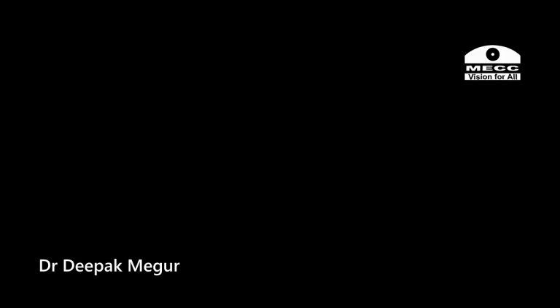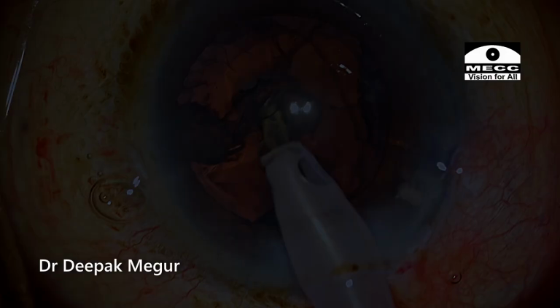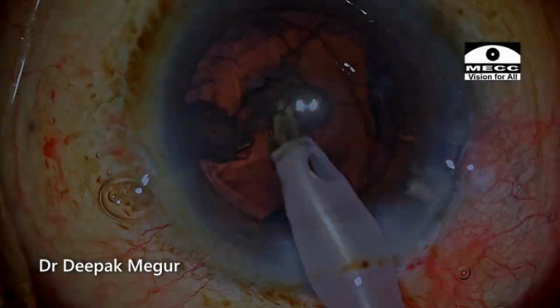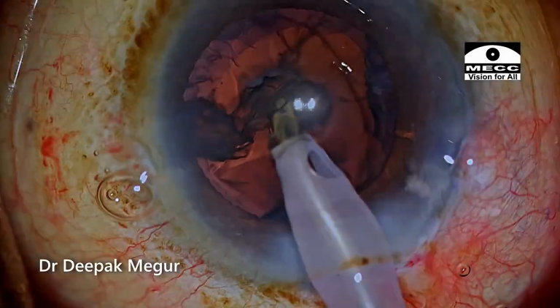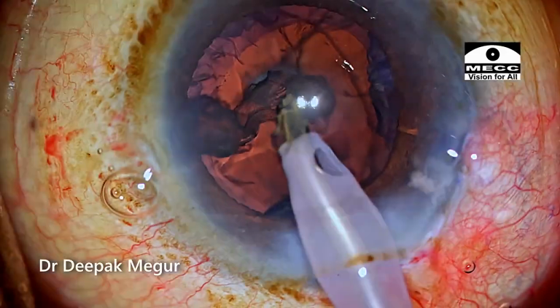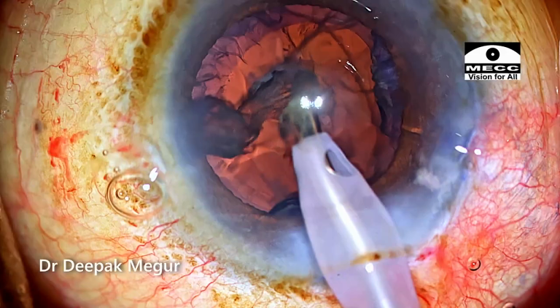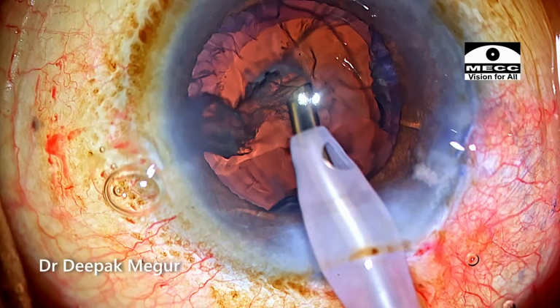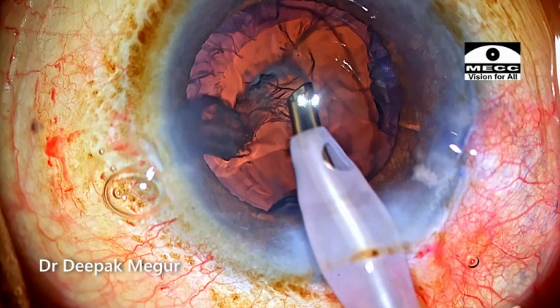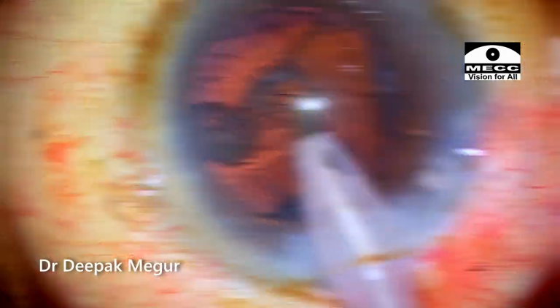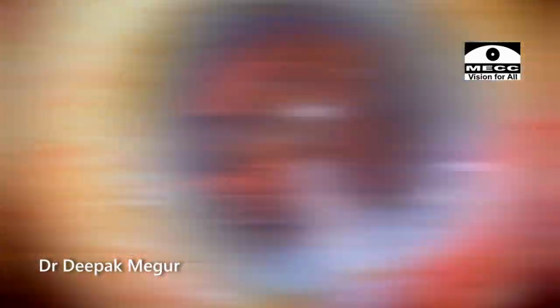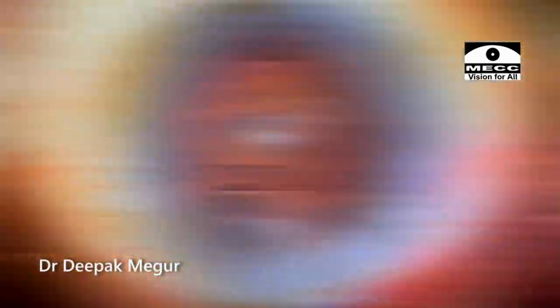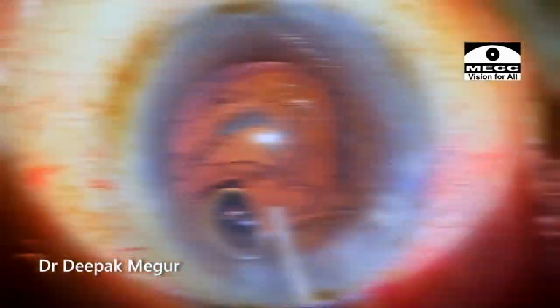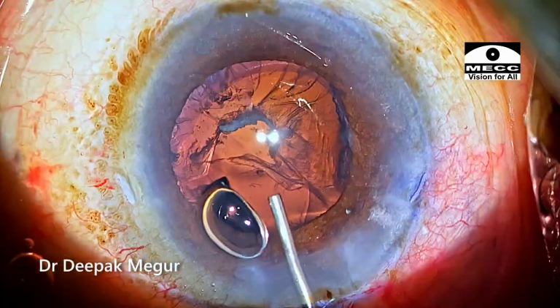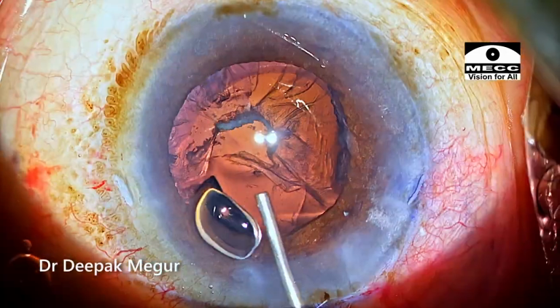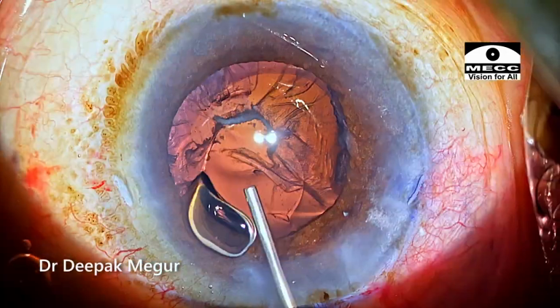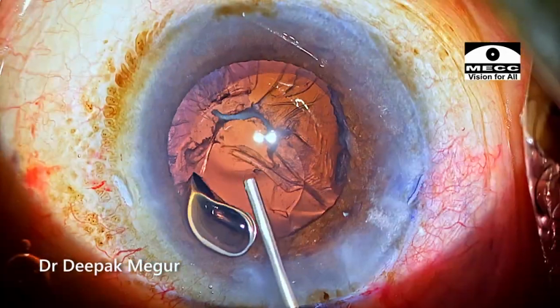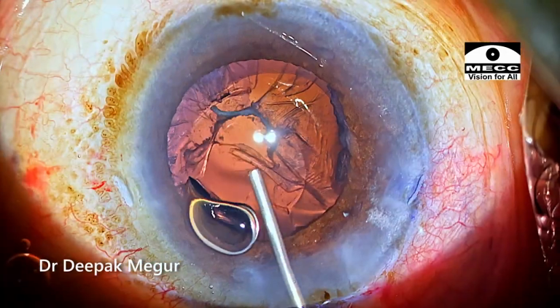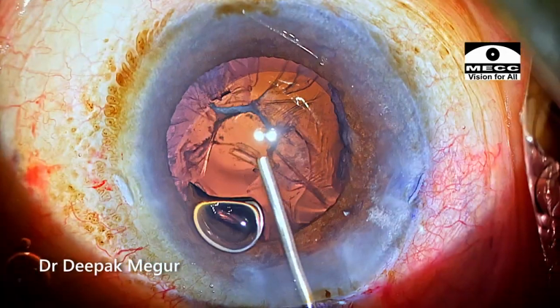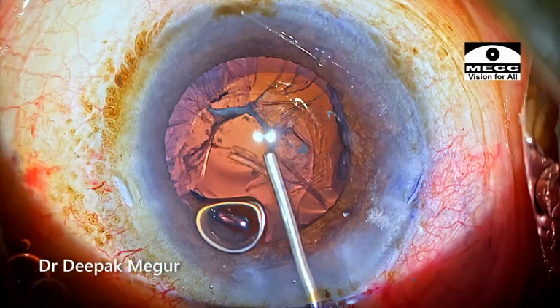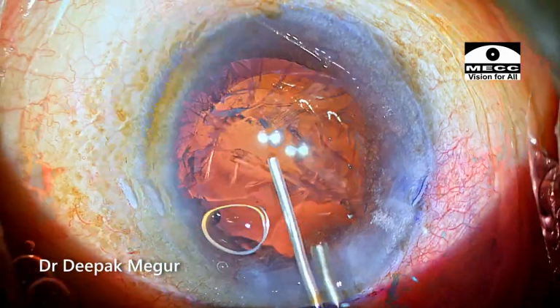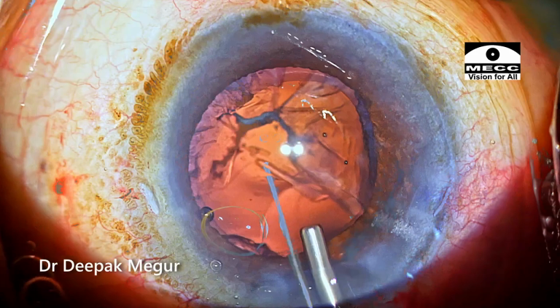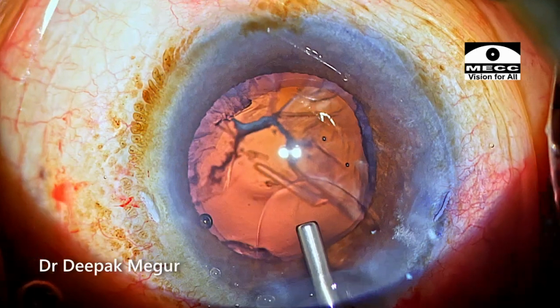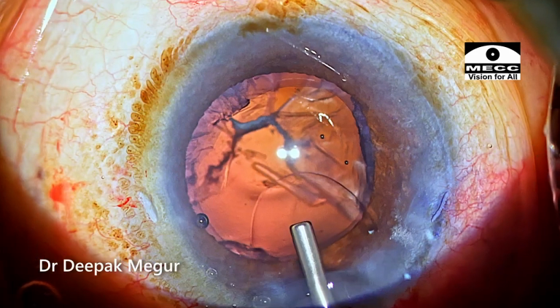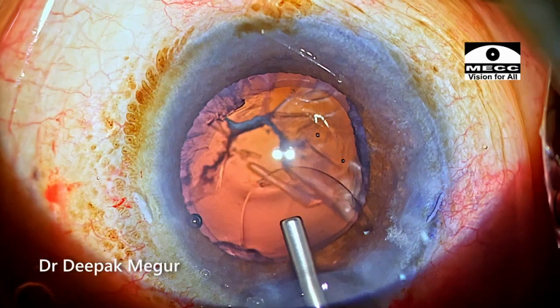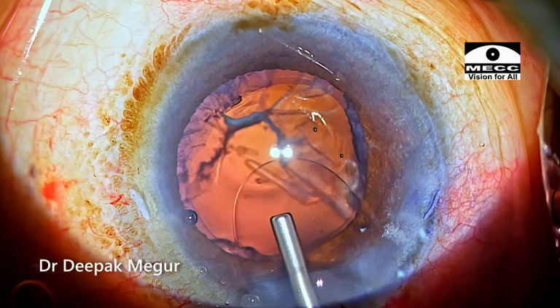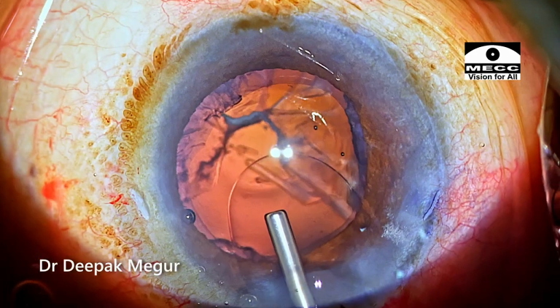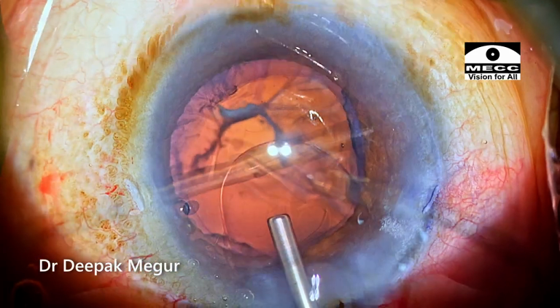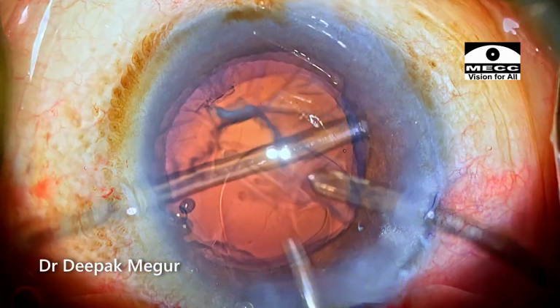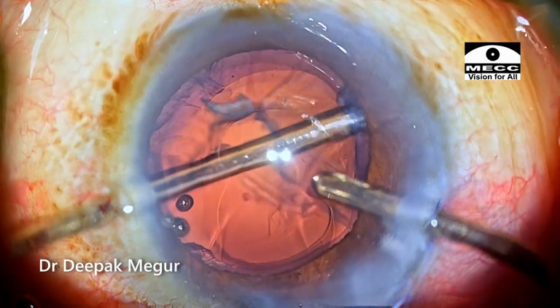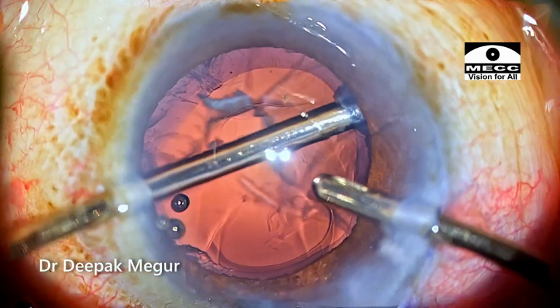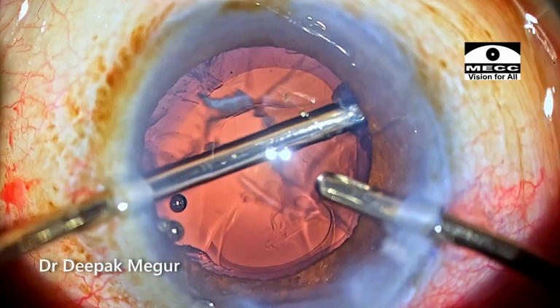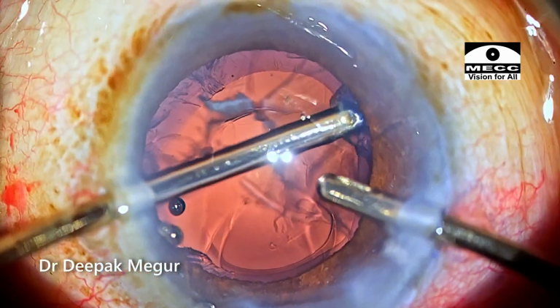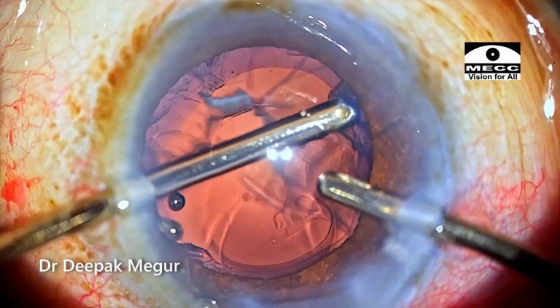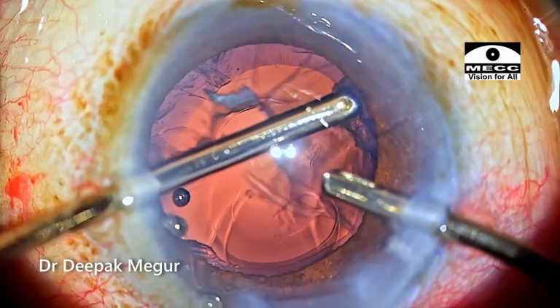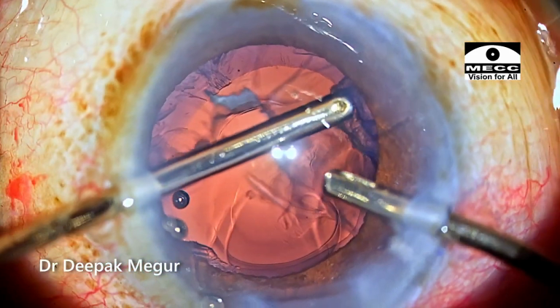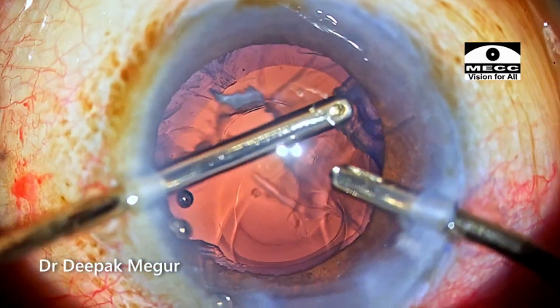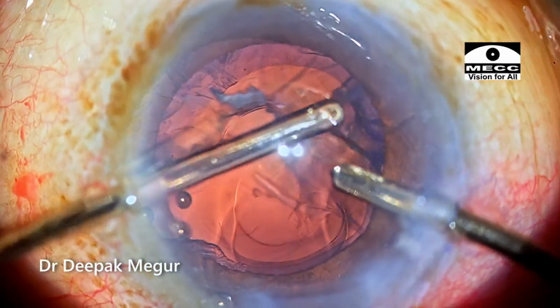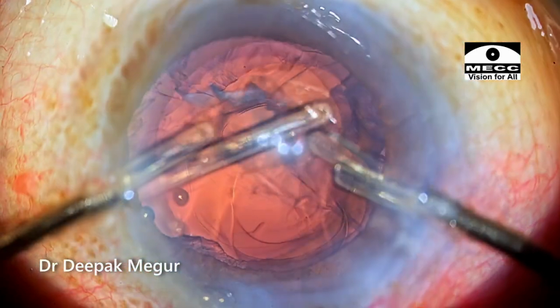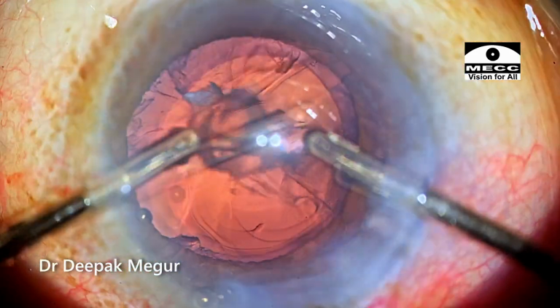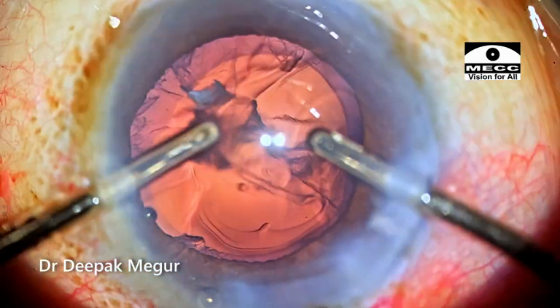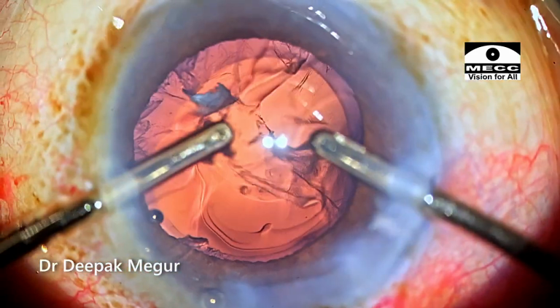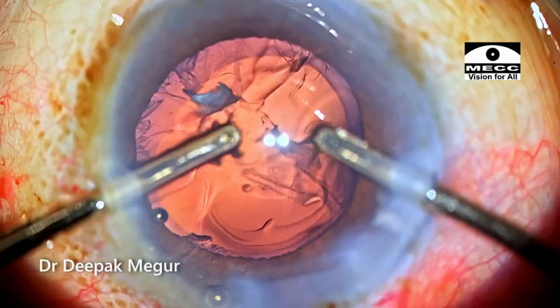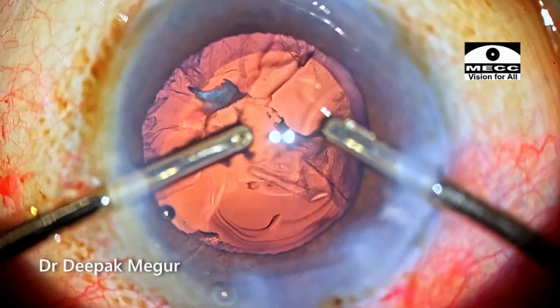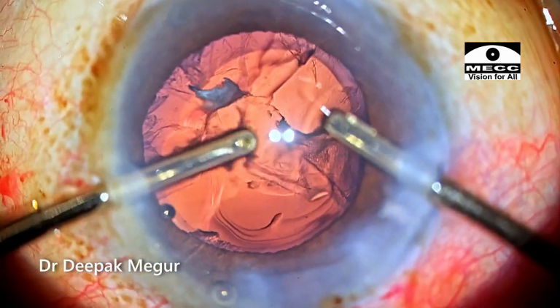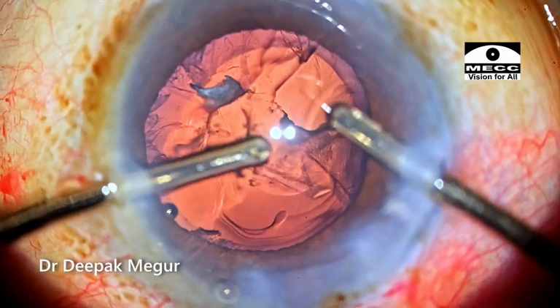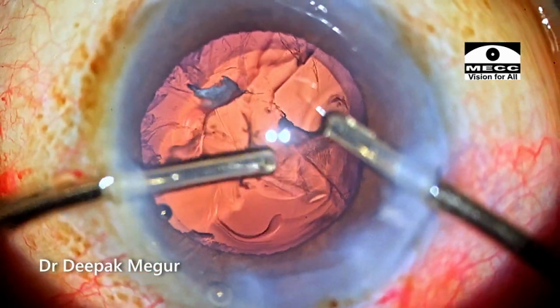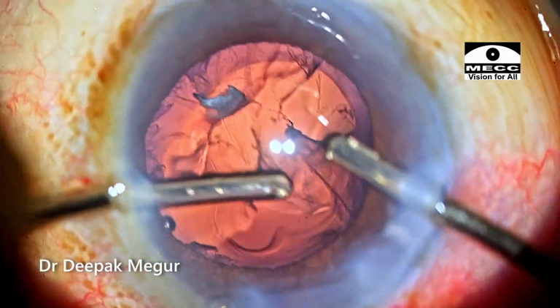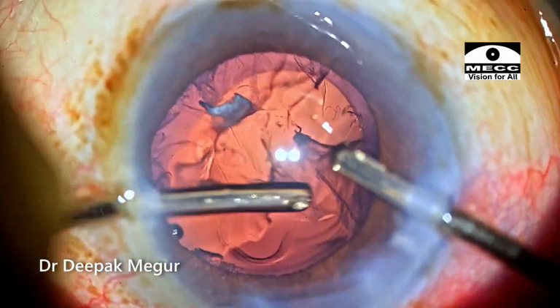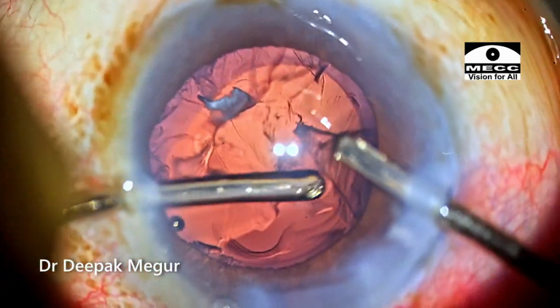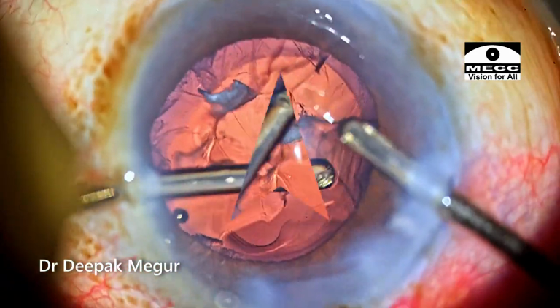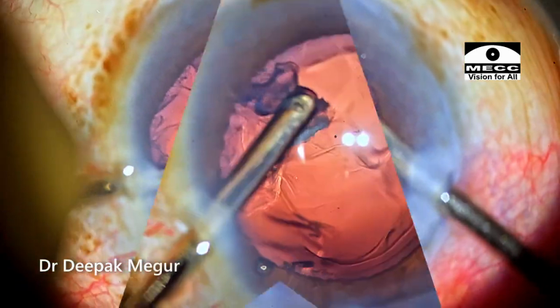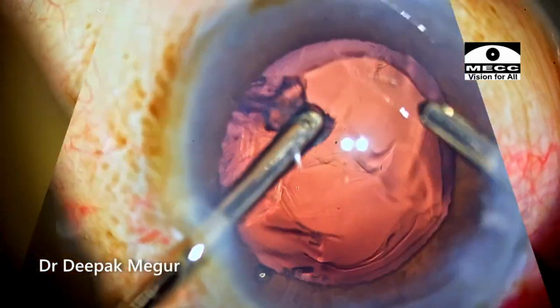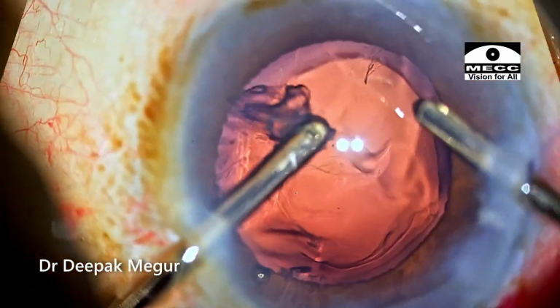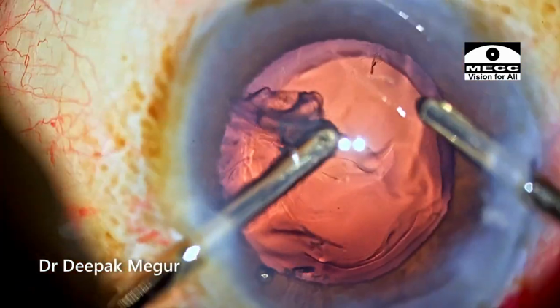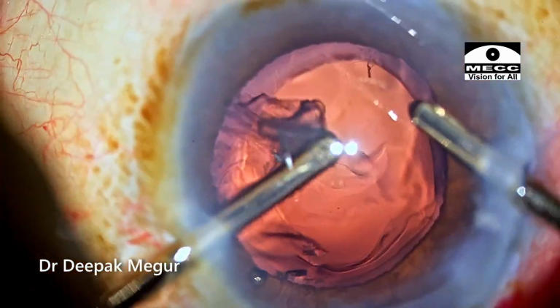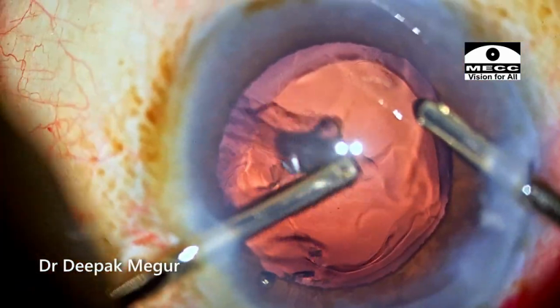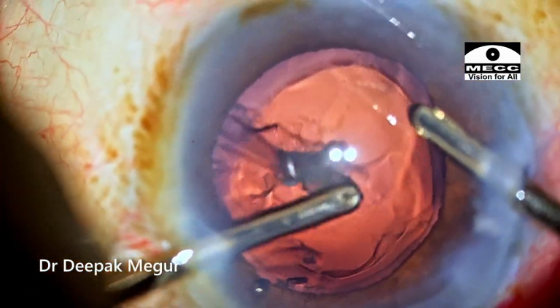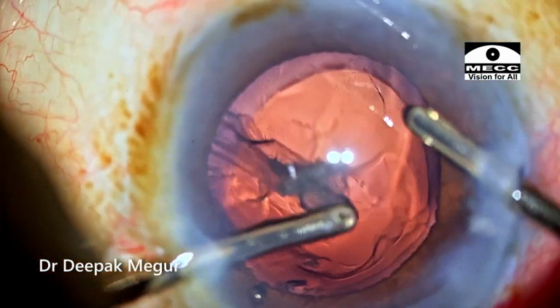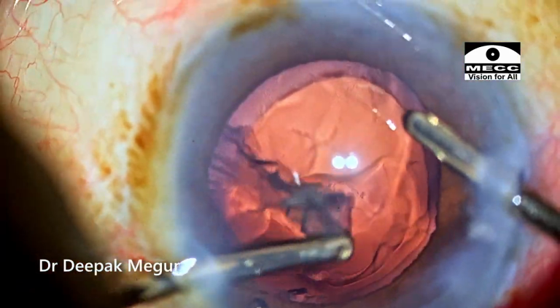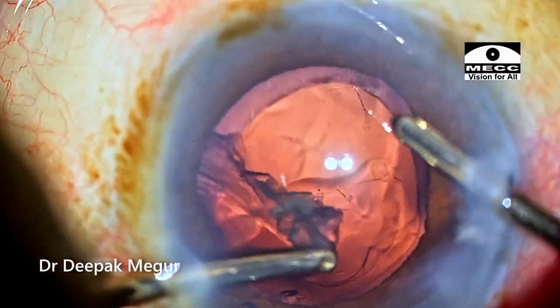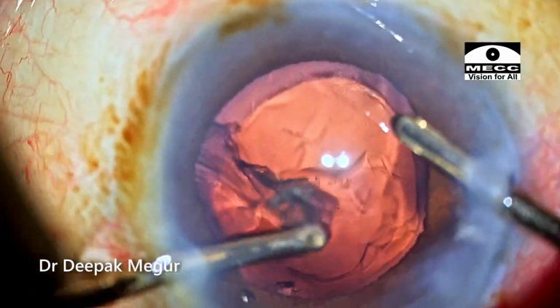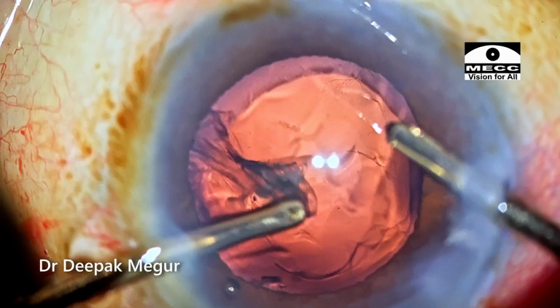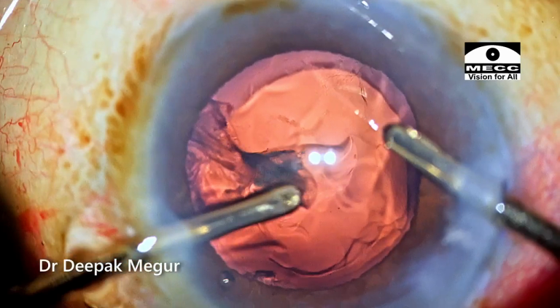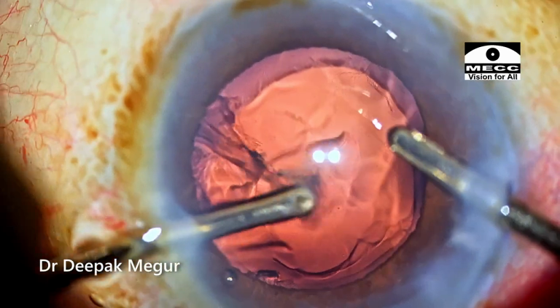So how can we deal with this epinuclear shell and the cortex in an eye with posterior polar cataract, and how can we make it safer? That's going to be the topic of discussion for this video.